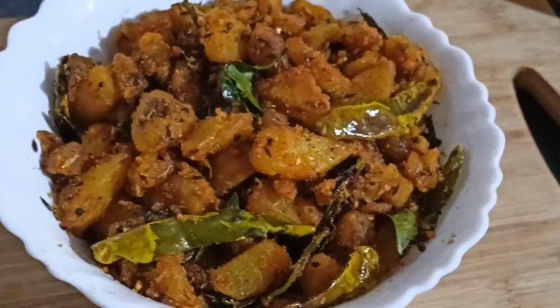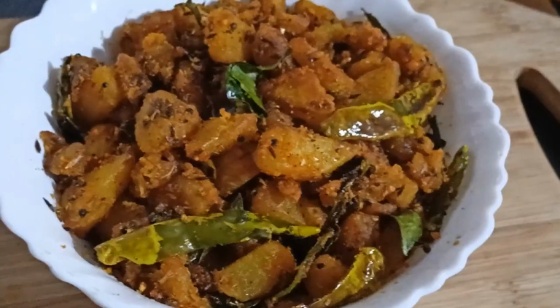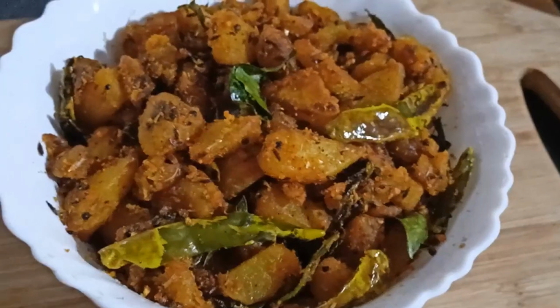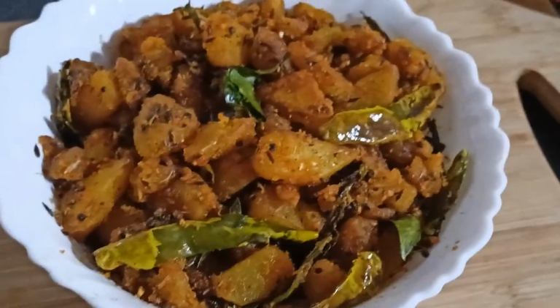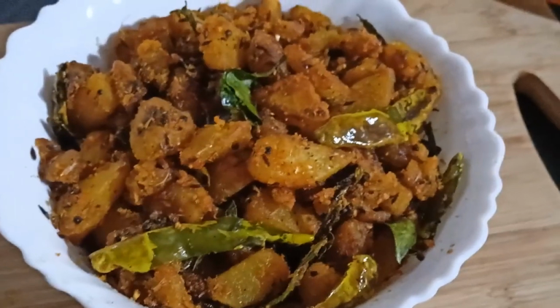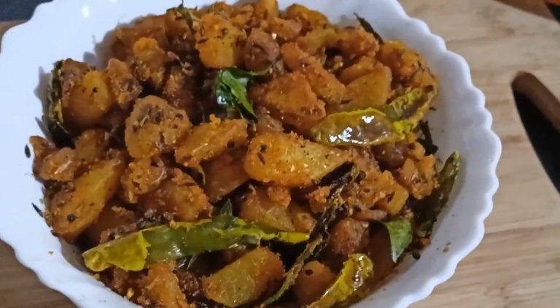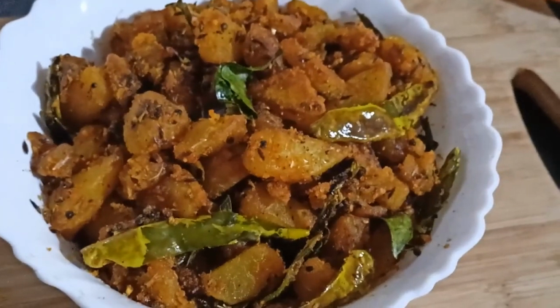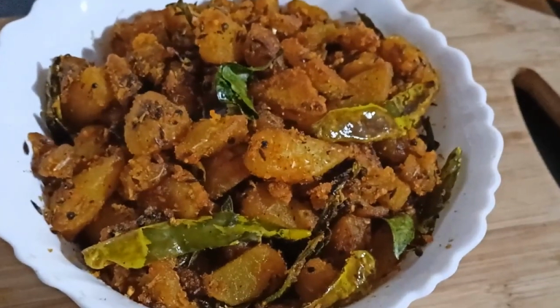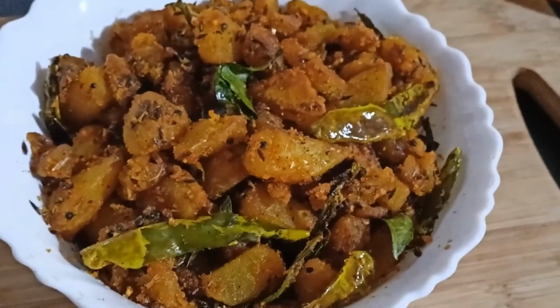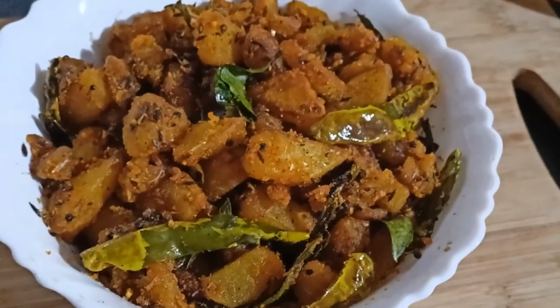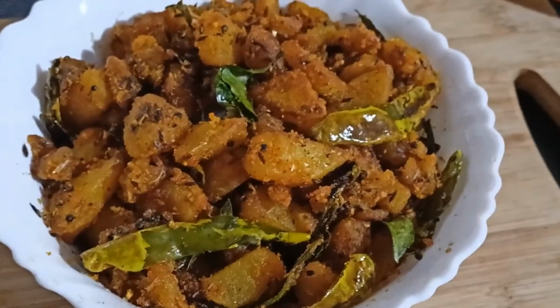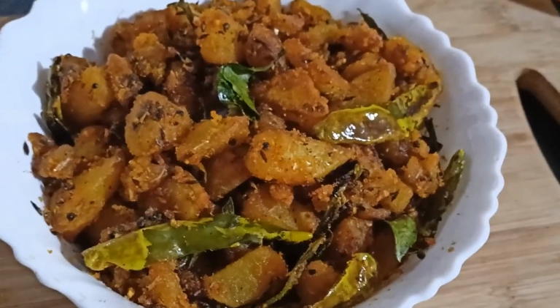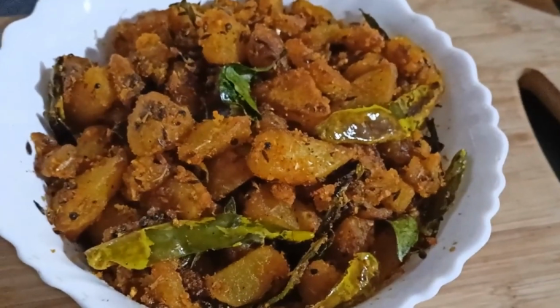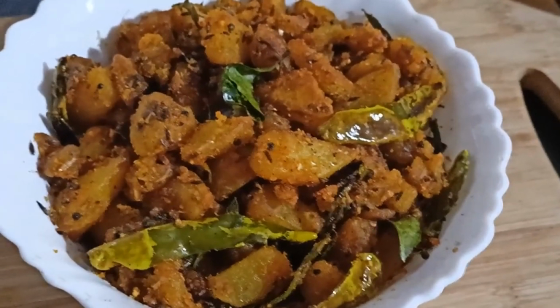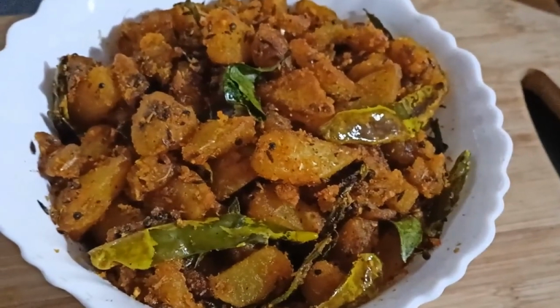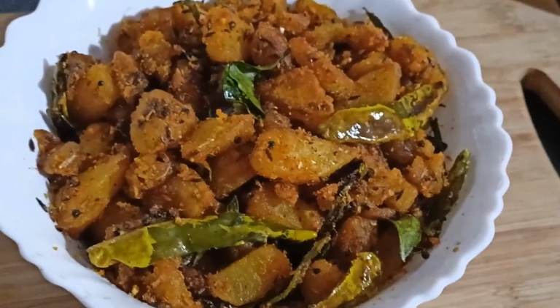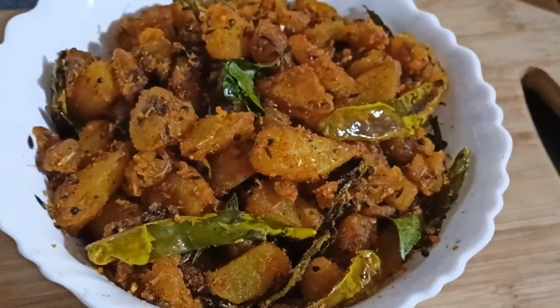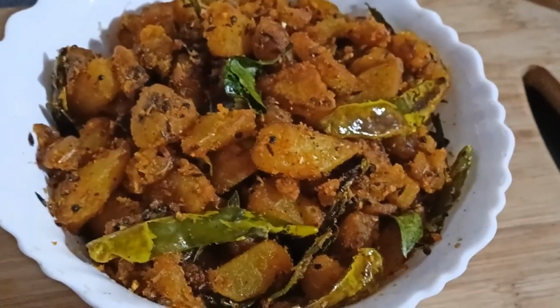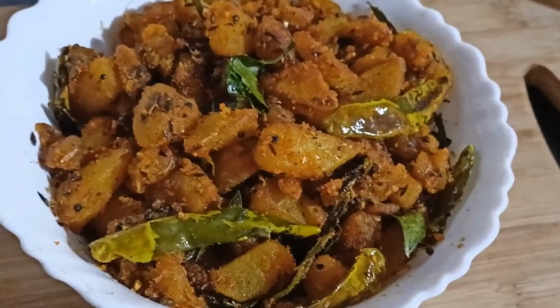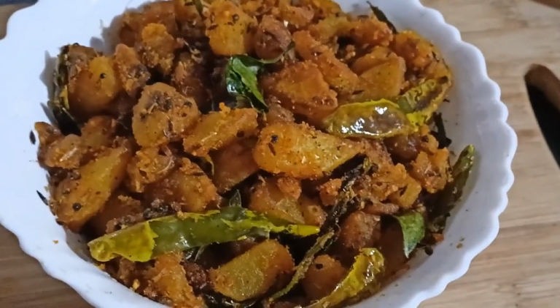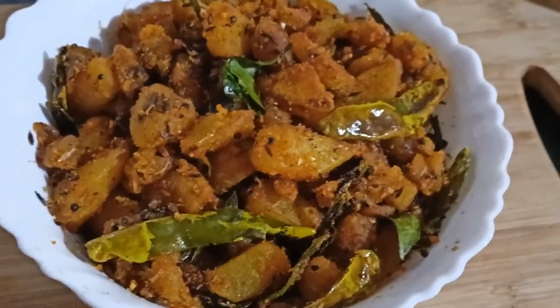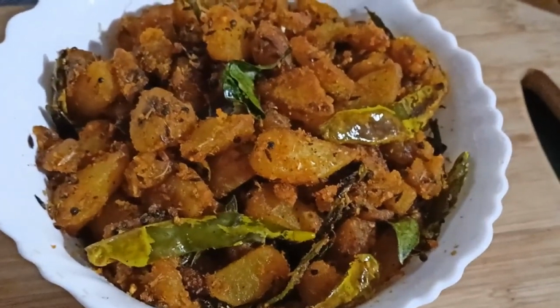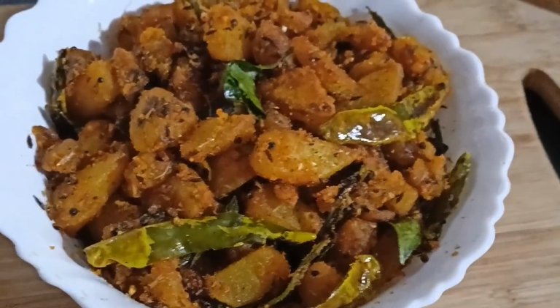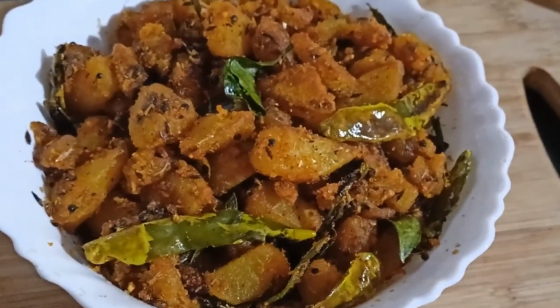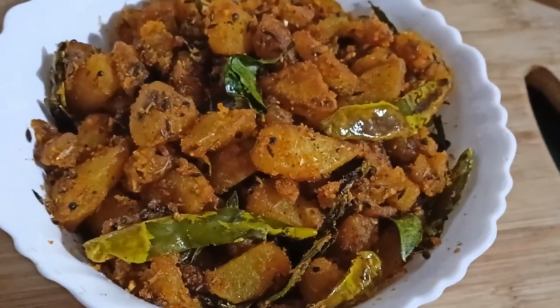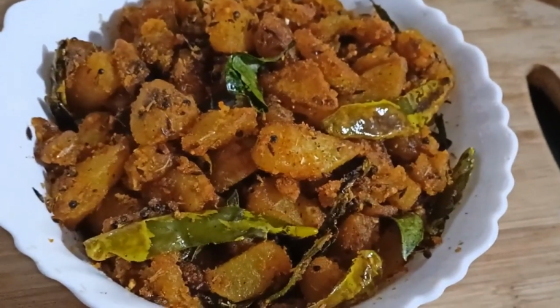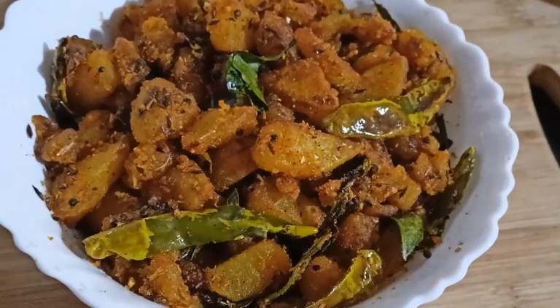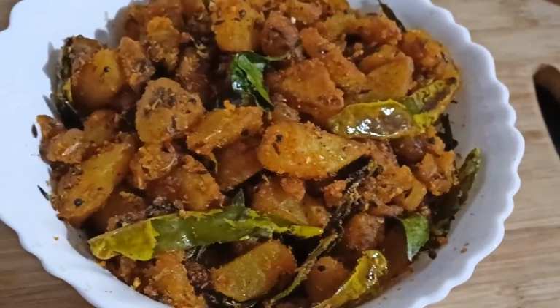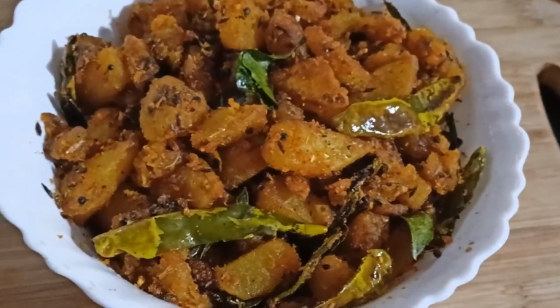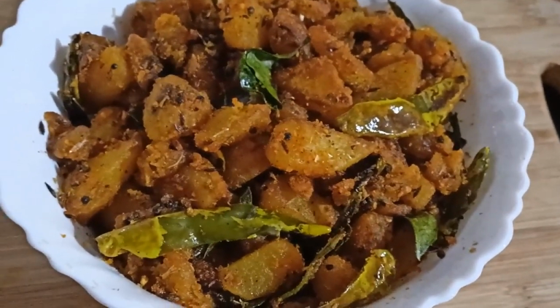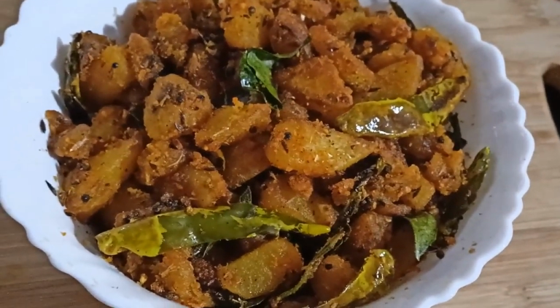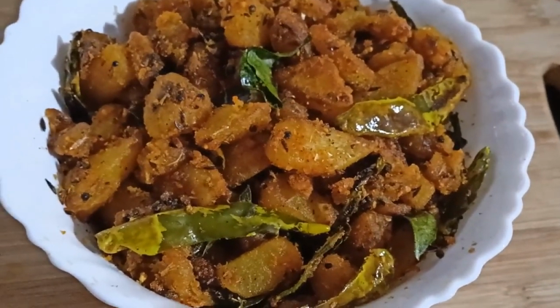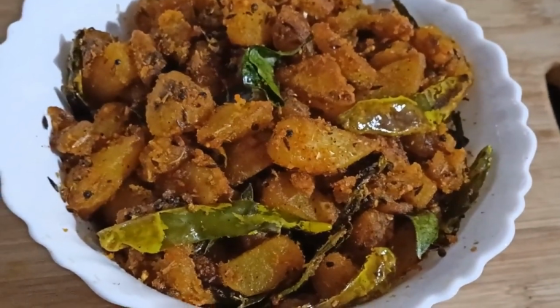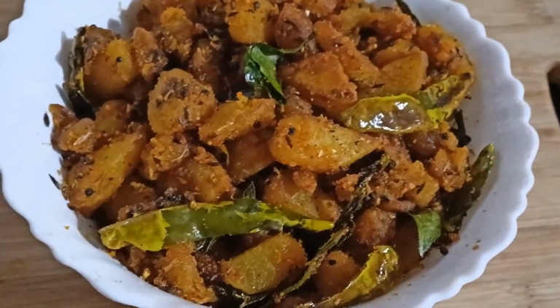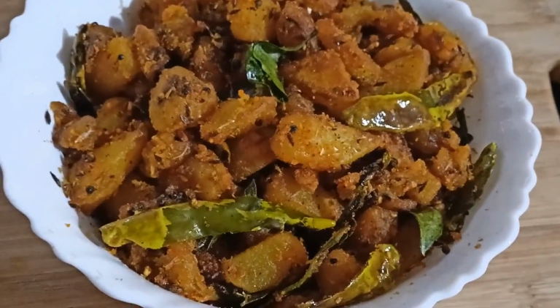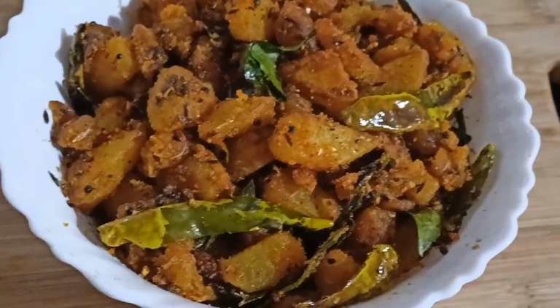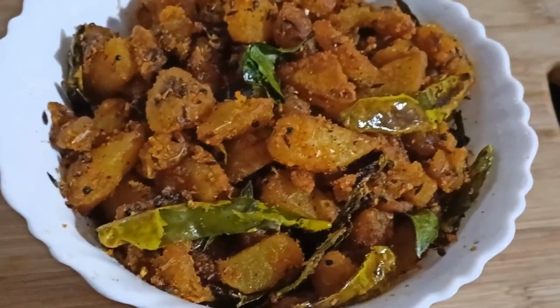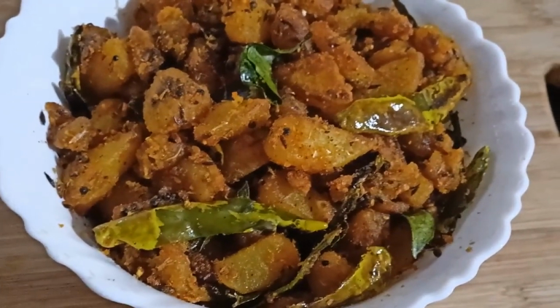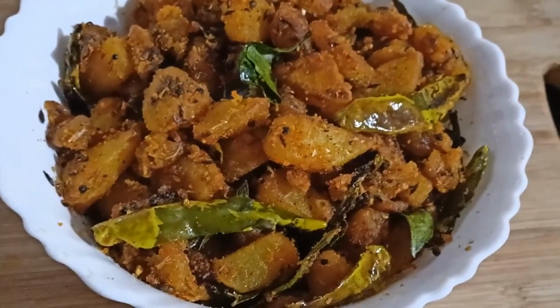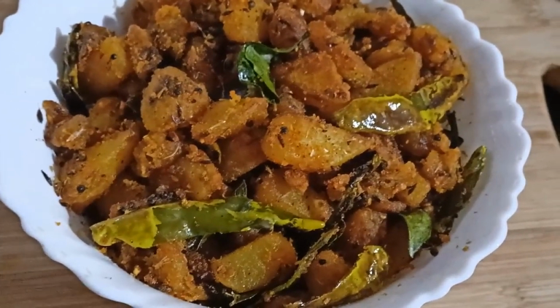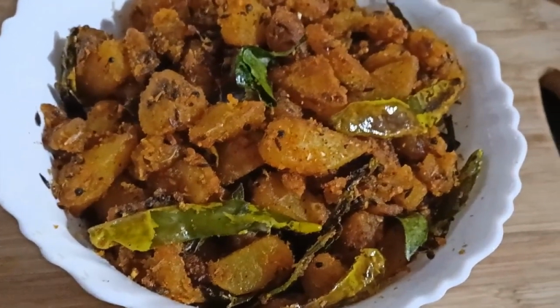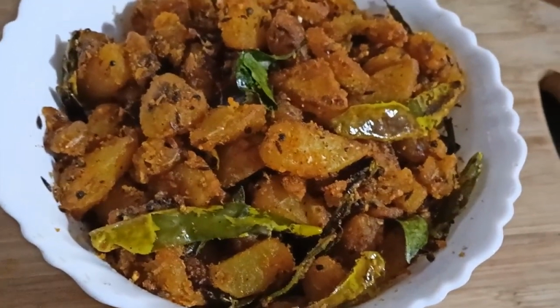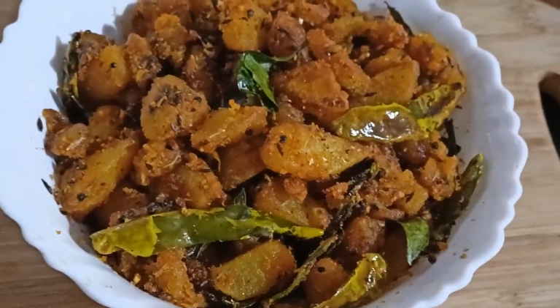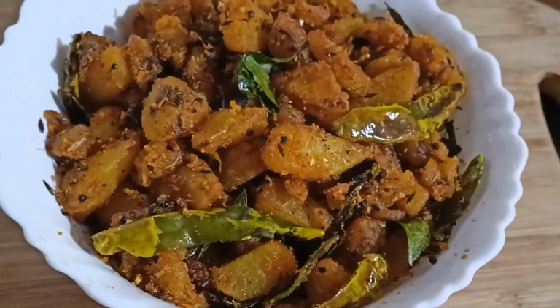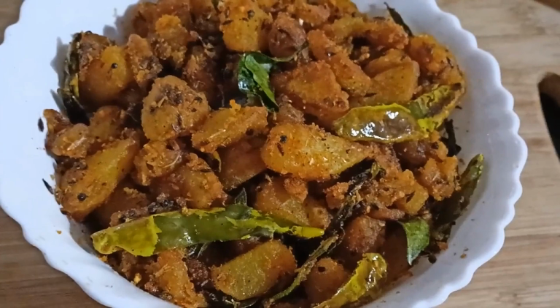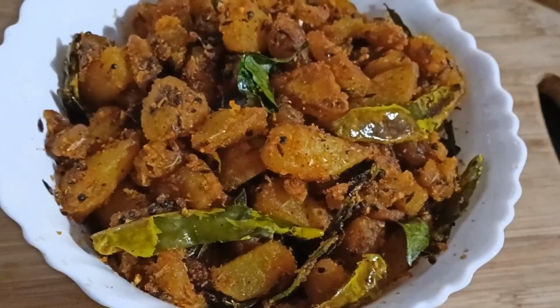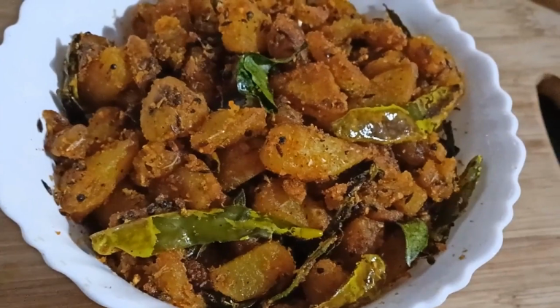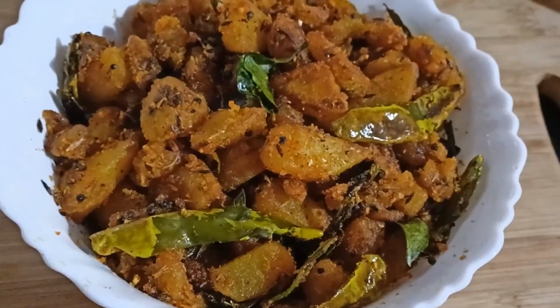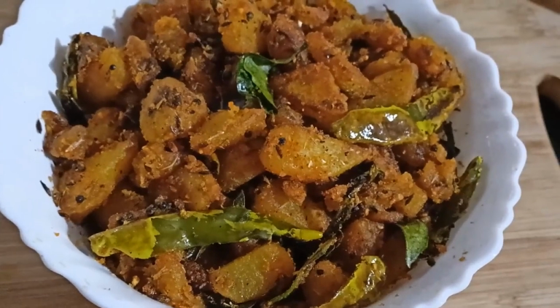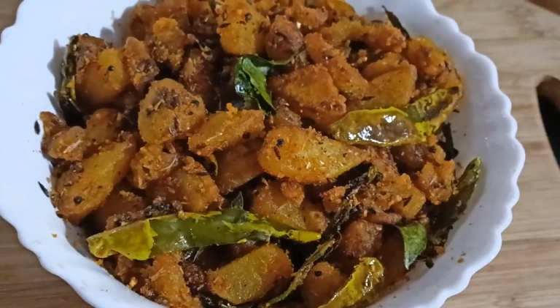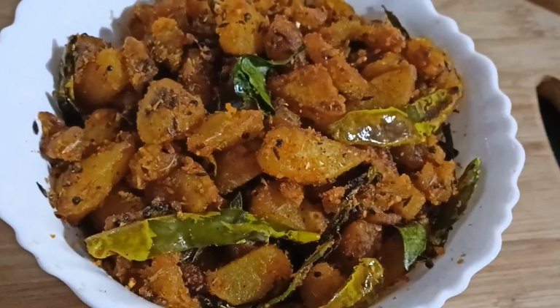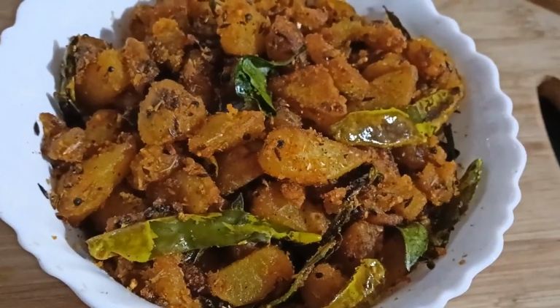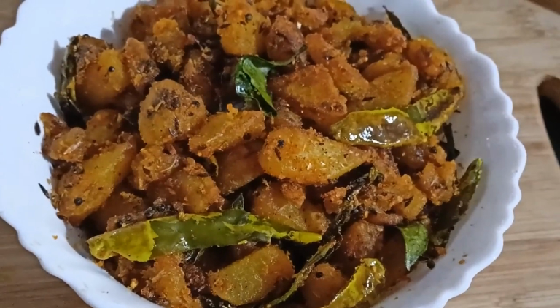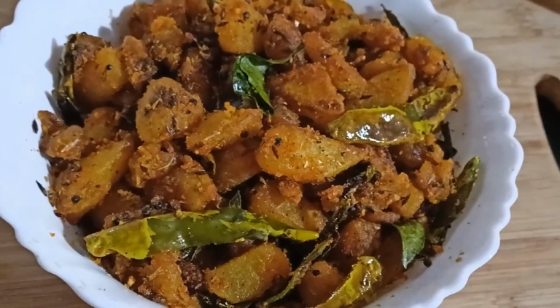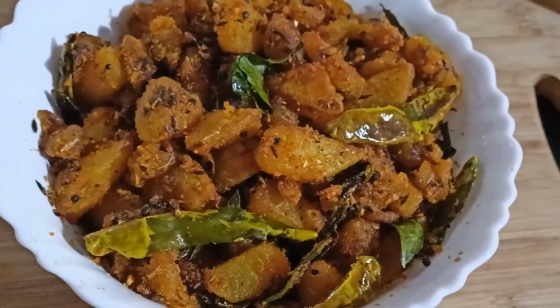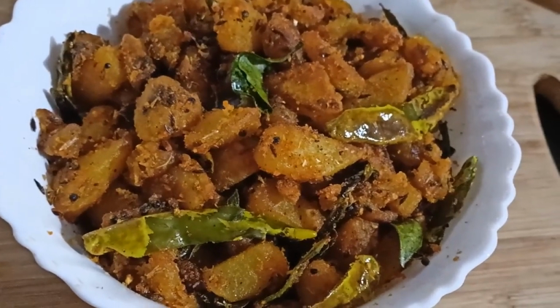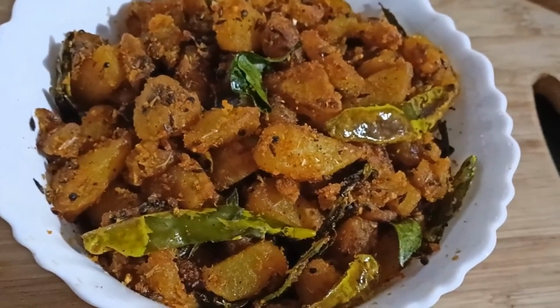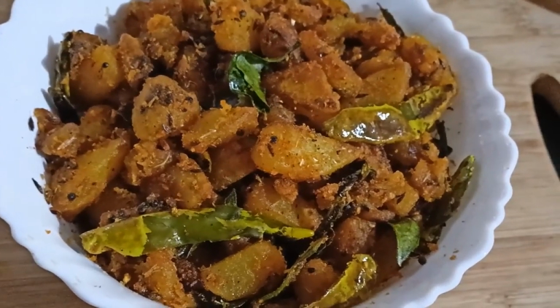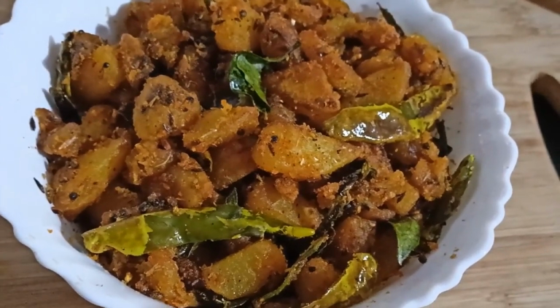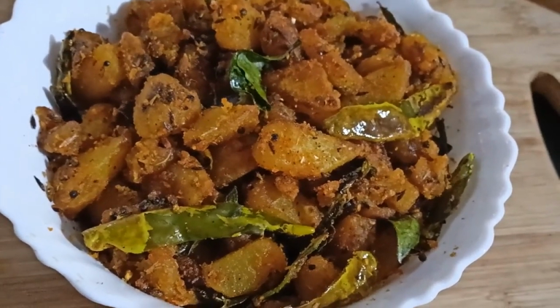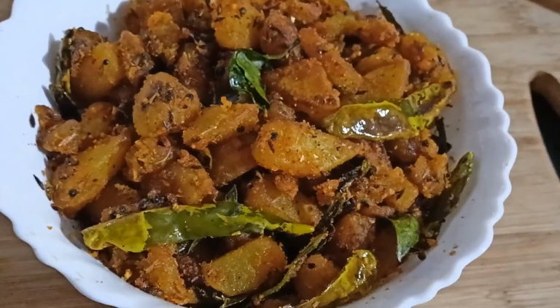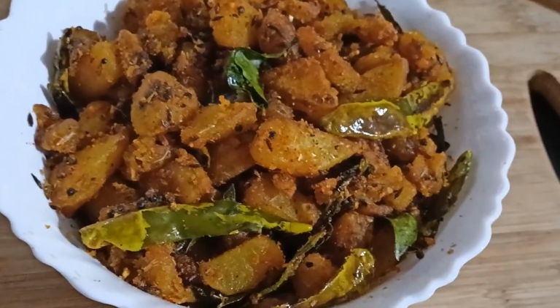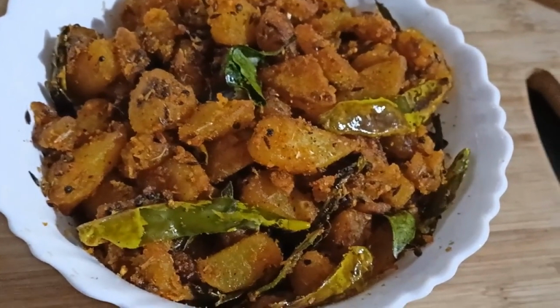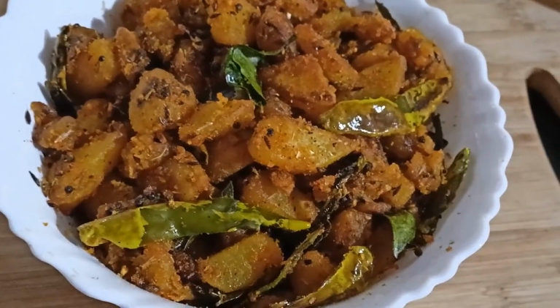Hi friends! Hello everyone! Today we are going to make a crispy, tasty, simple dish.